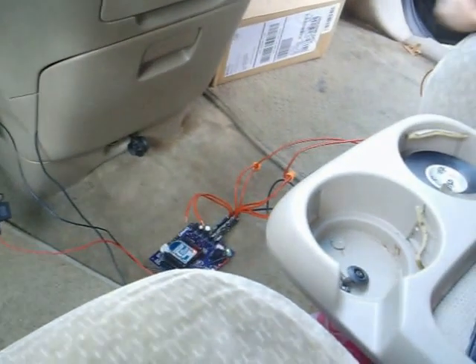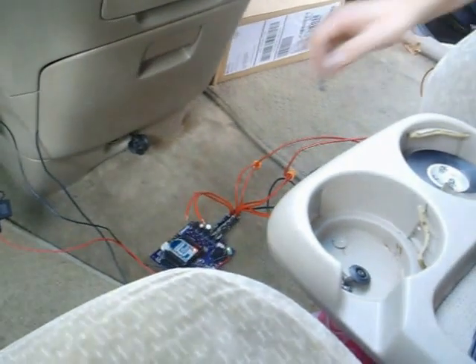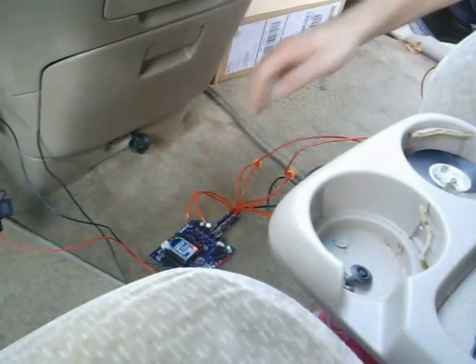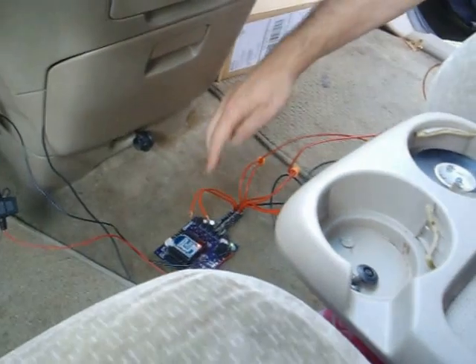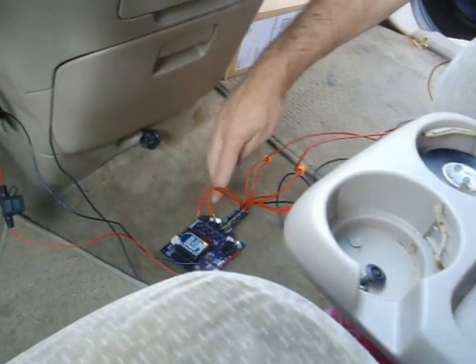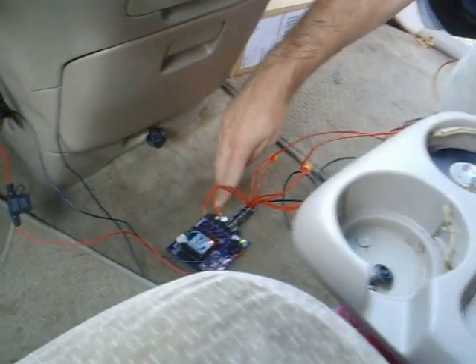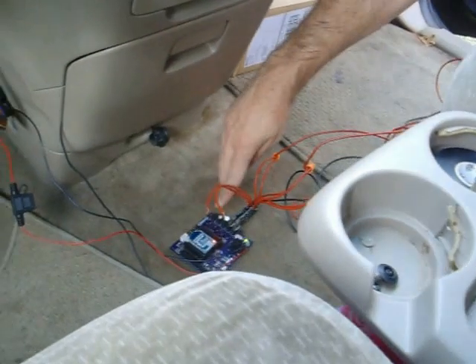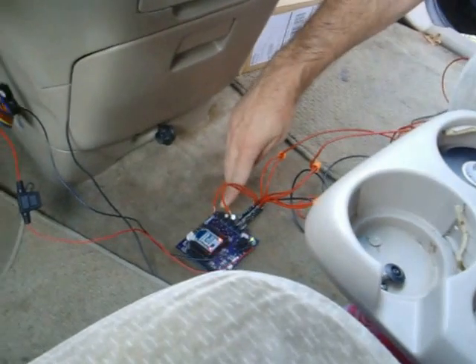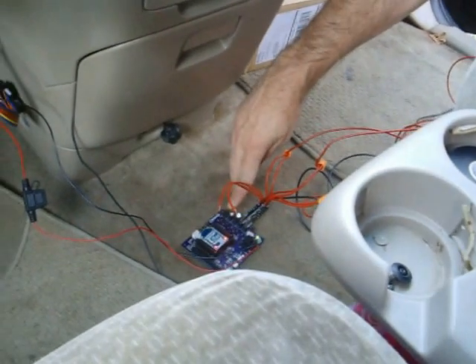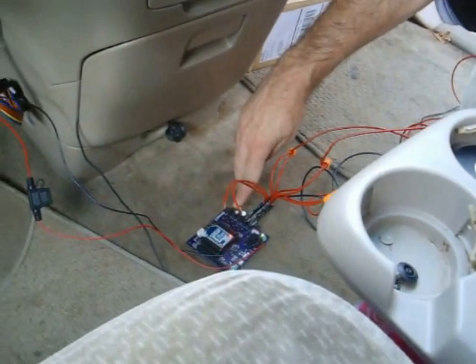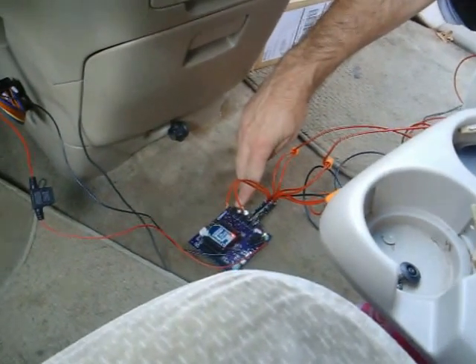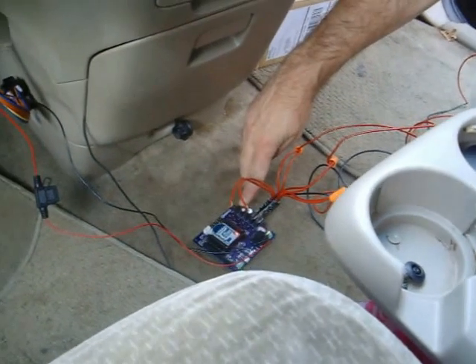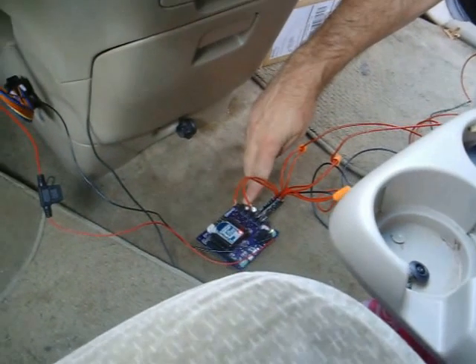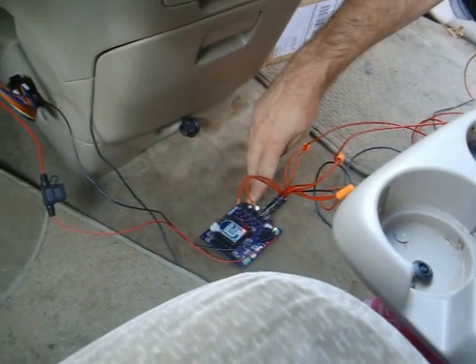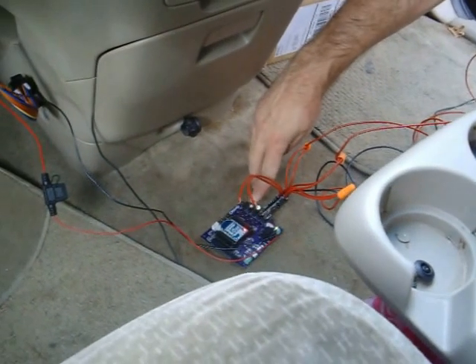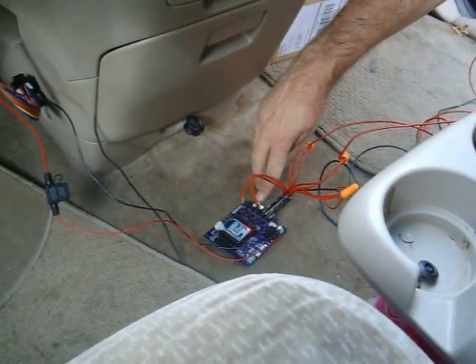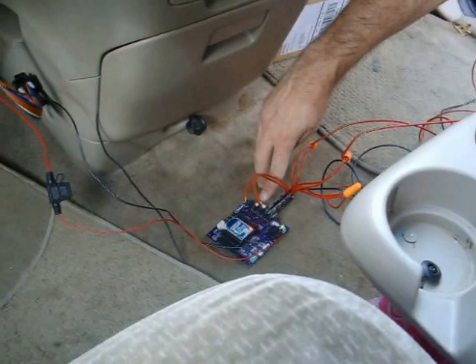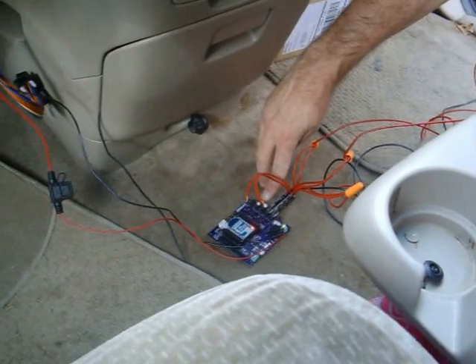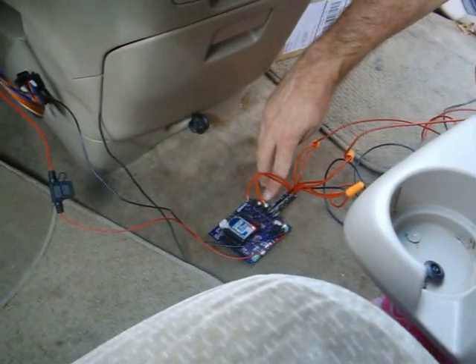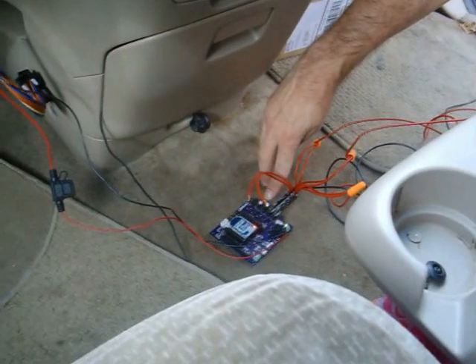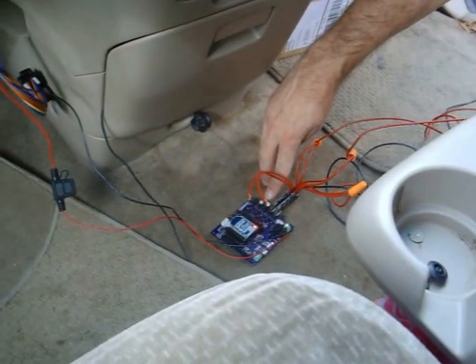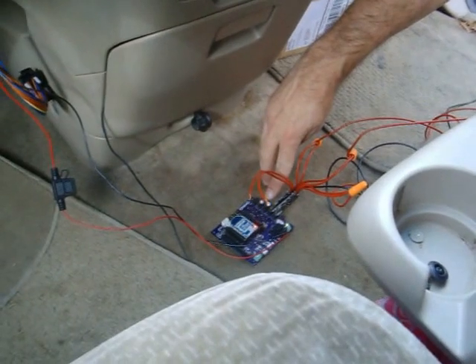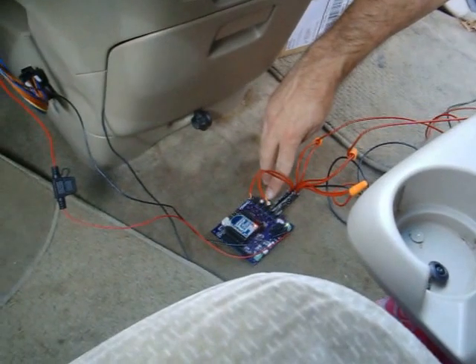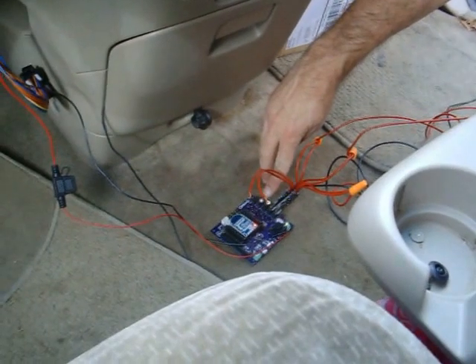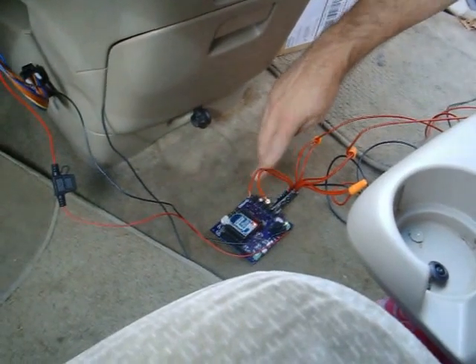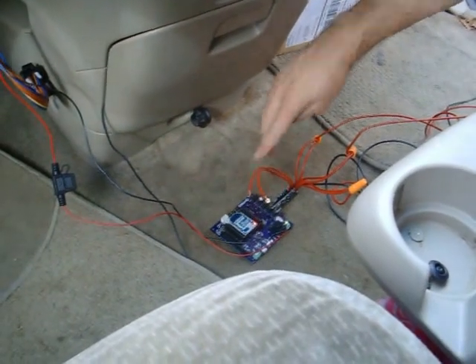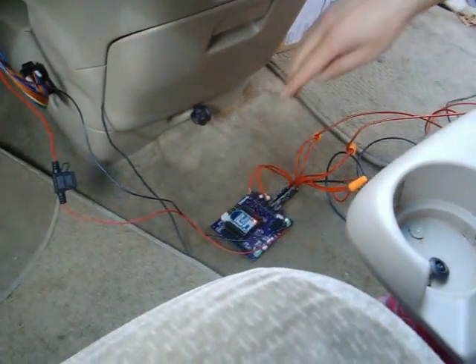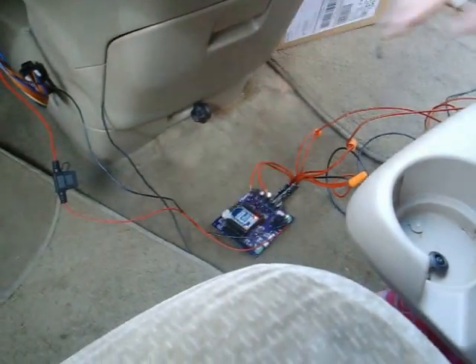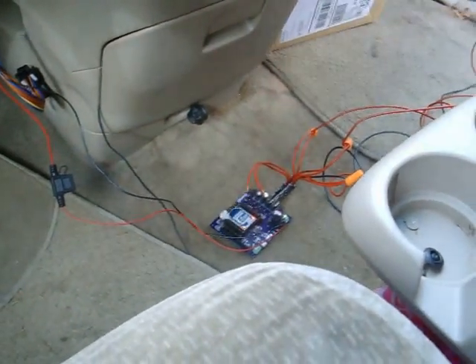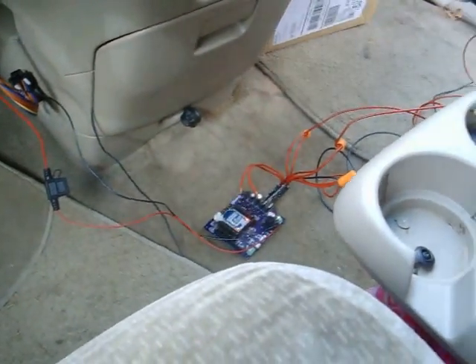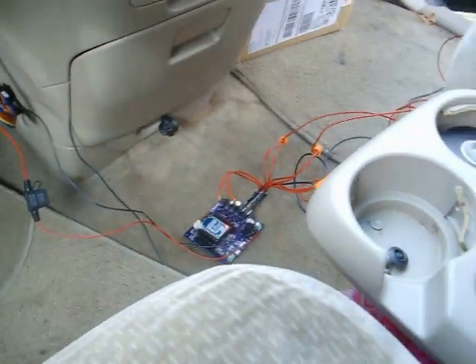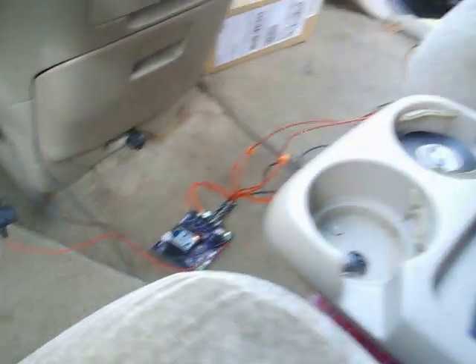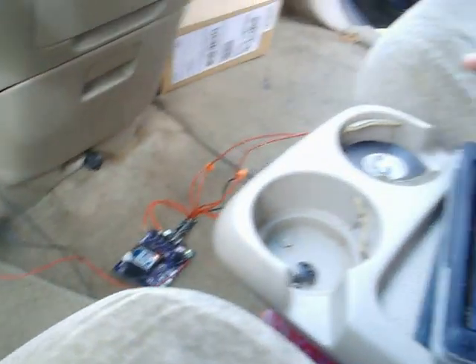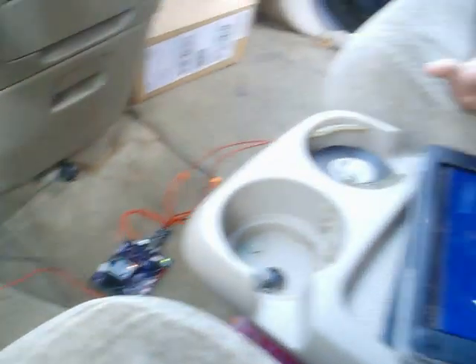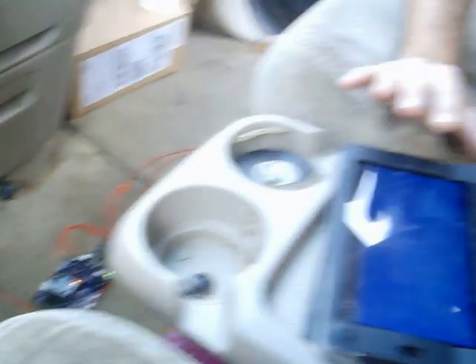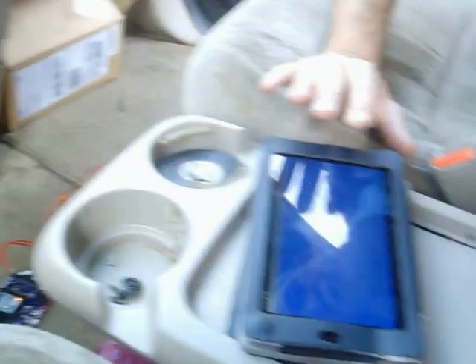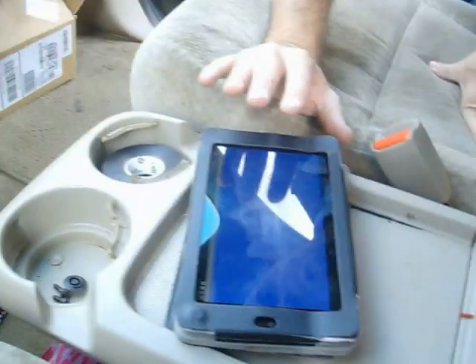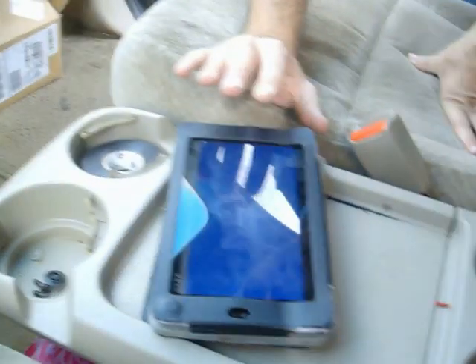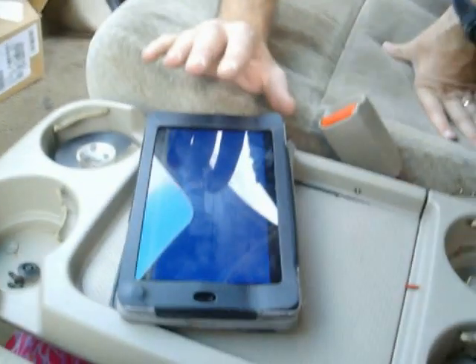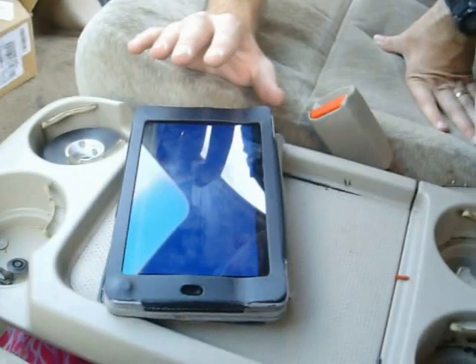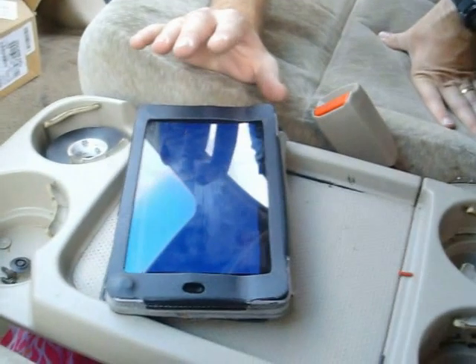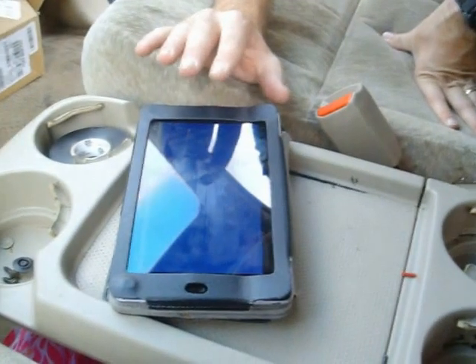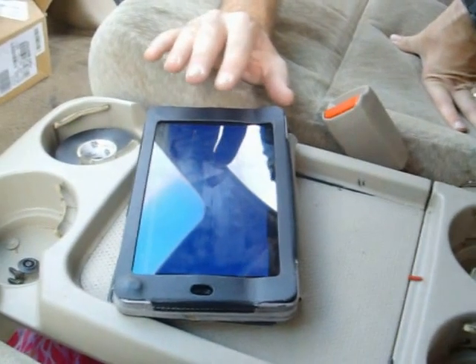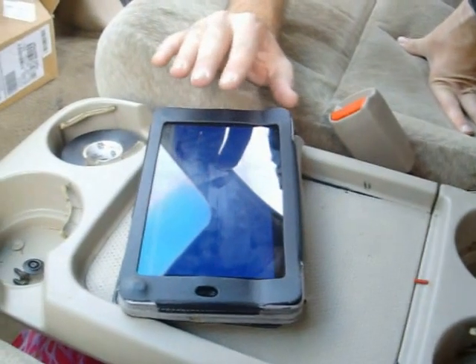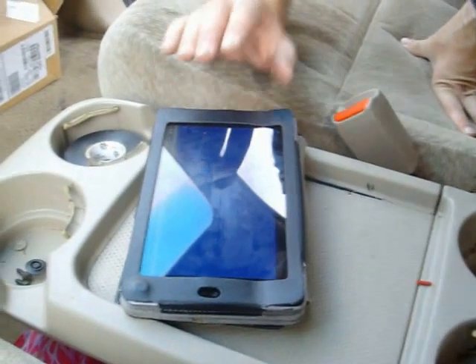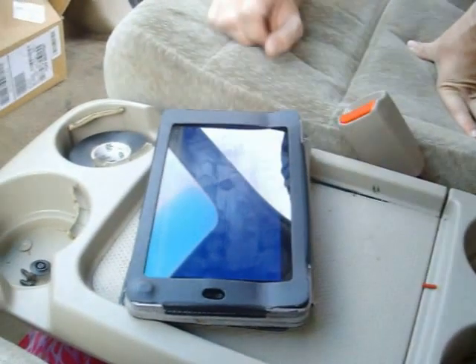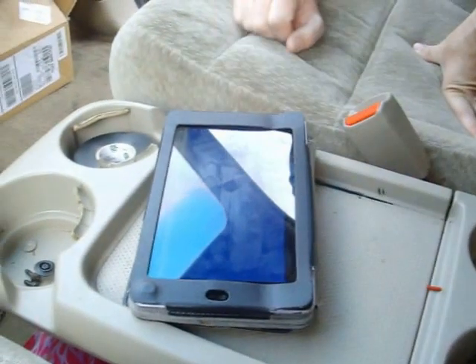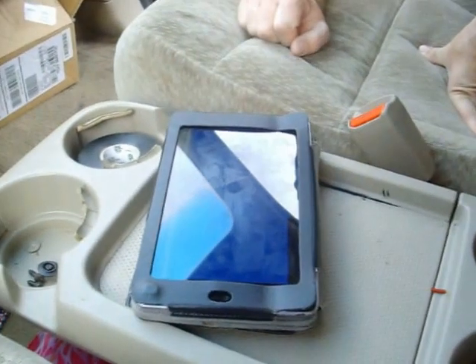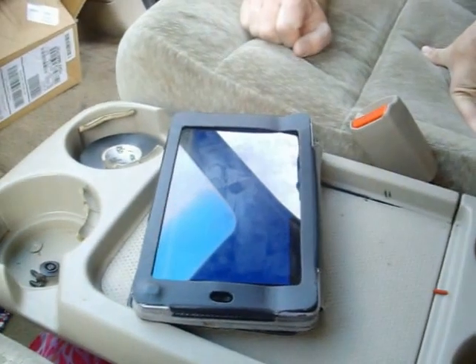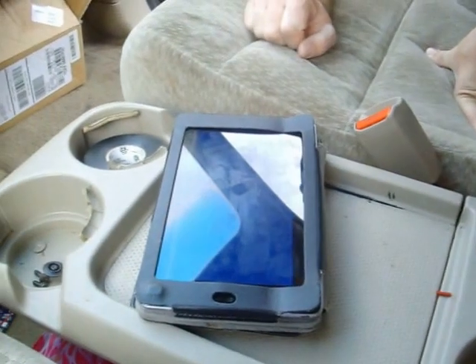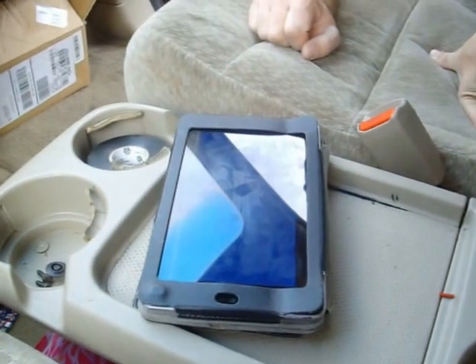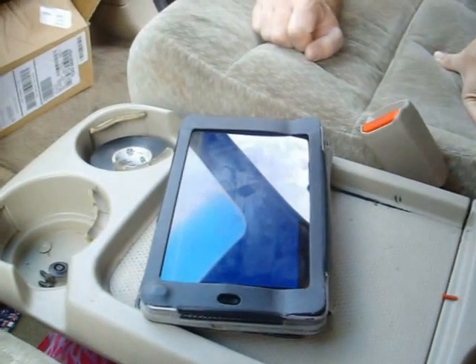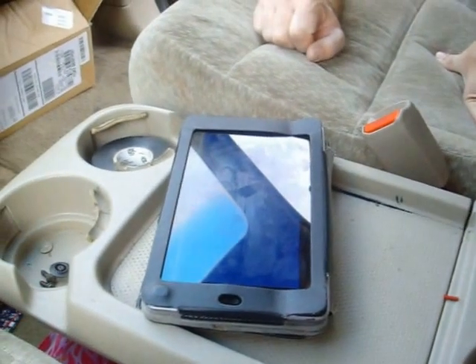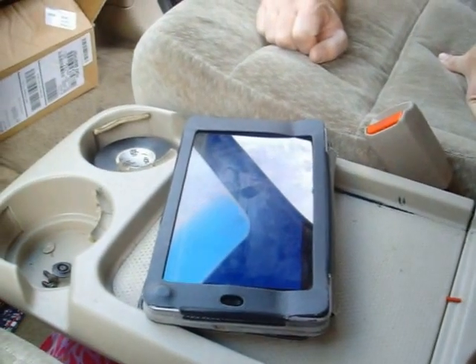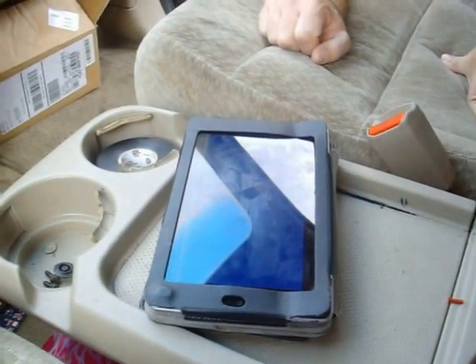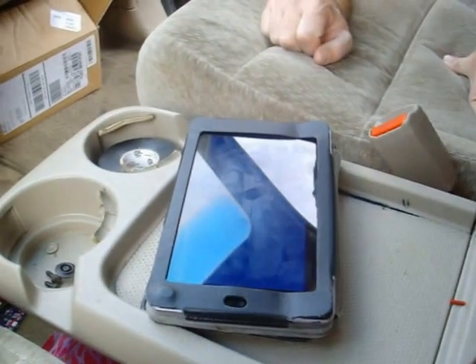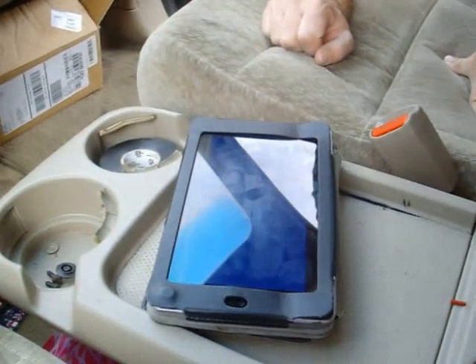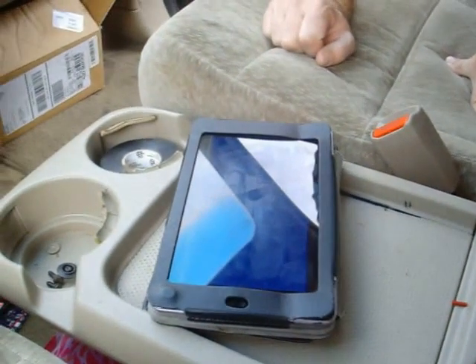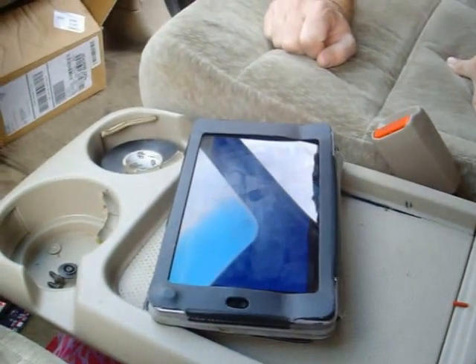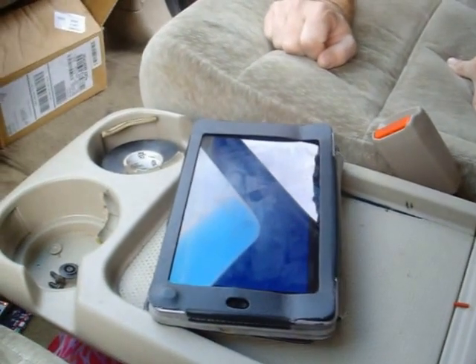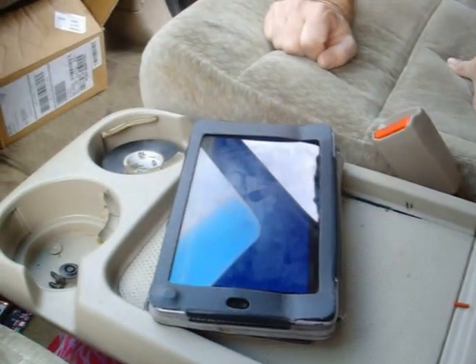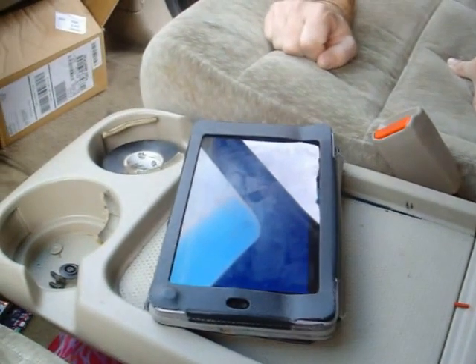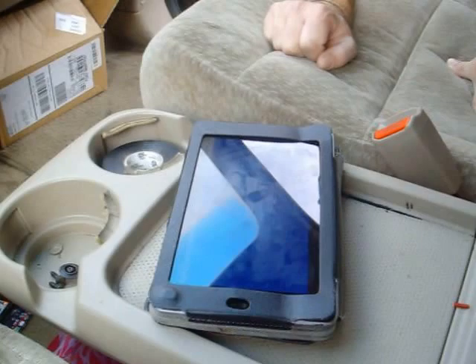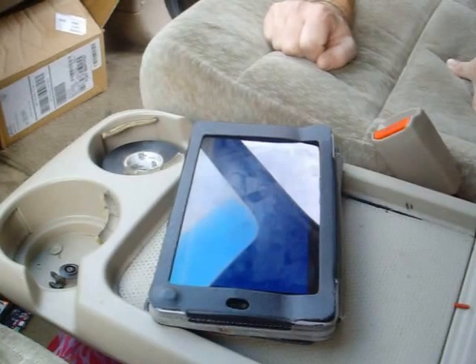Down here I have the up button and the down button, and up here I'm using a tablet for the Bluetooth connection.